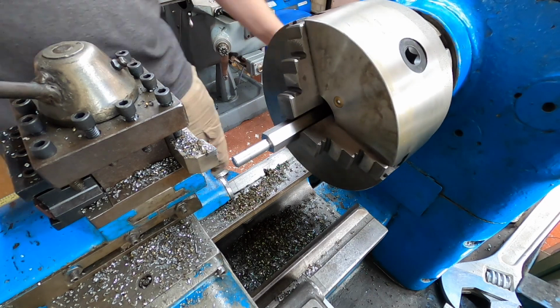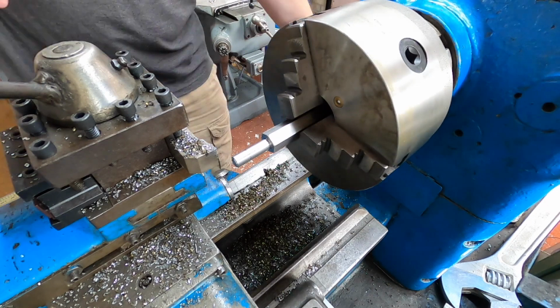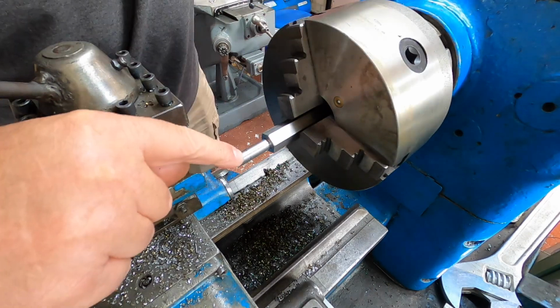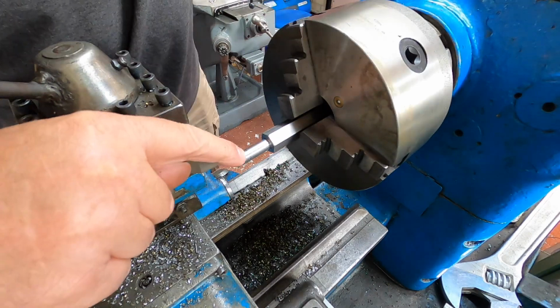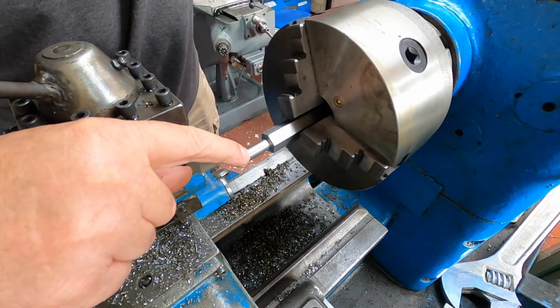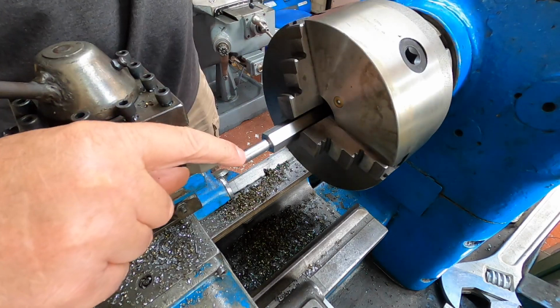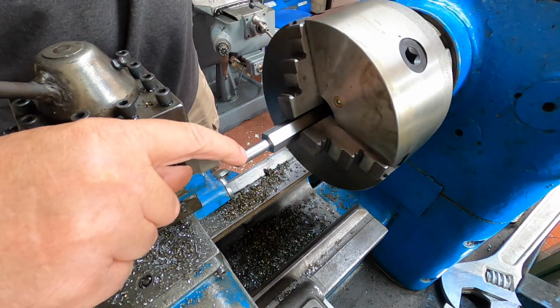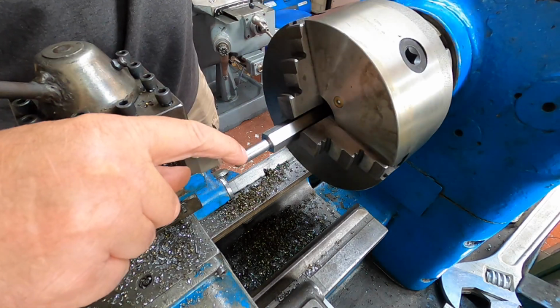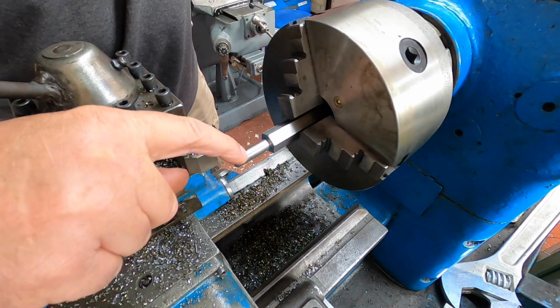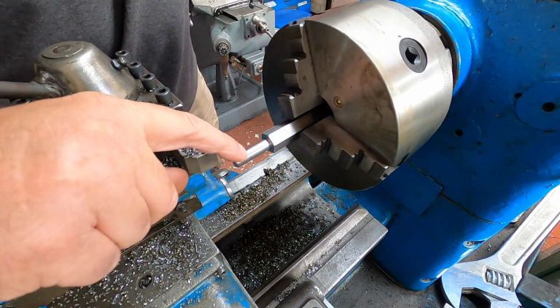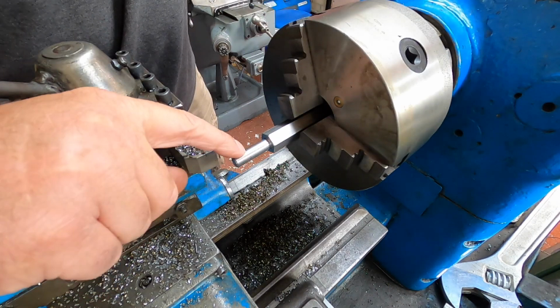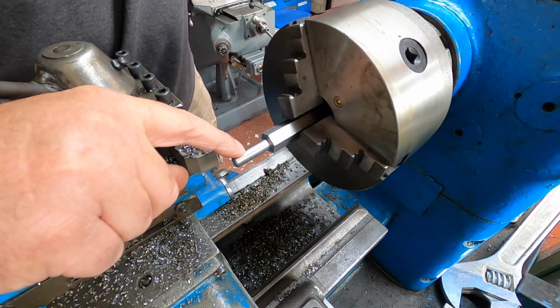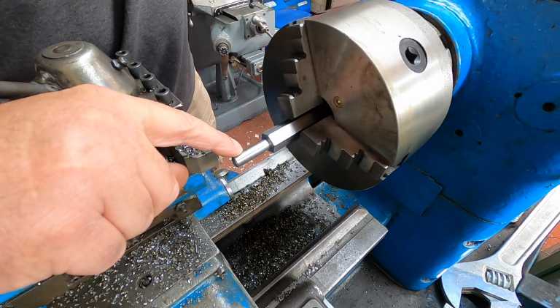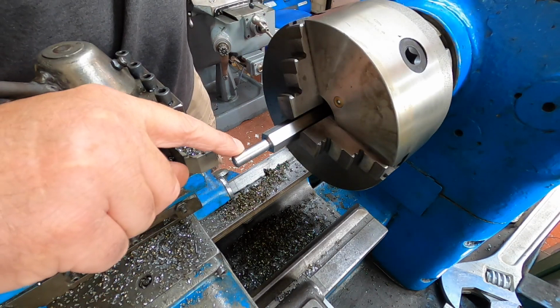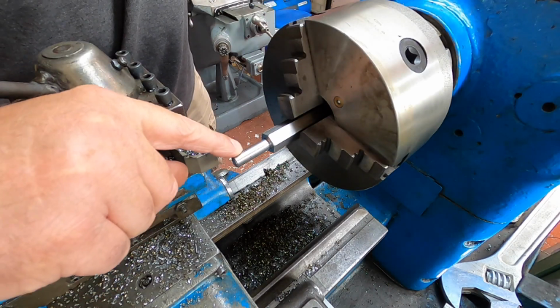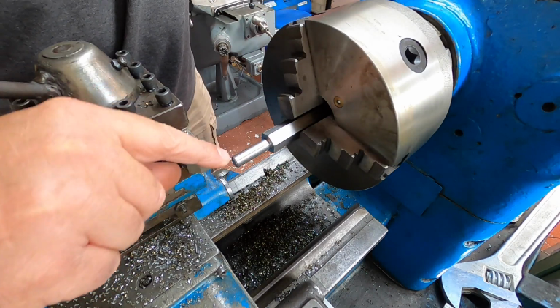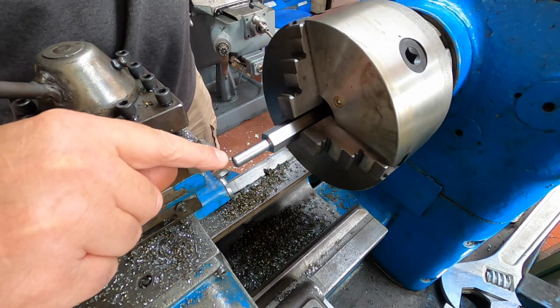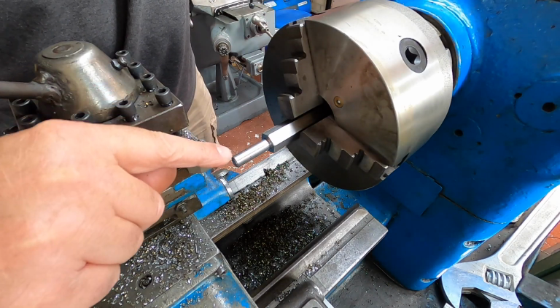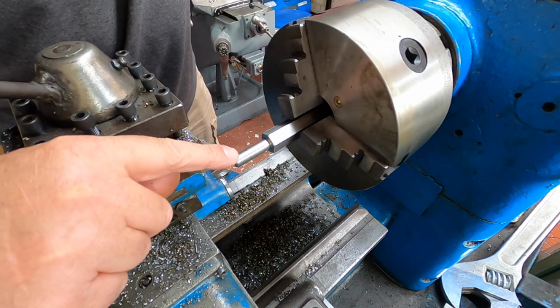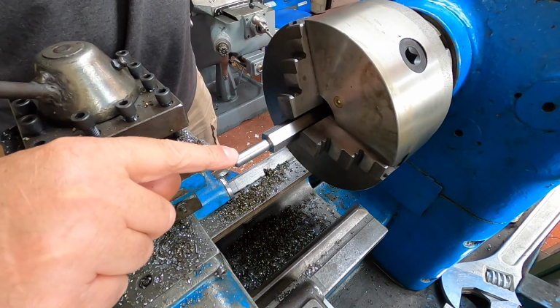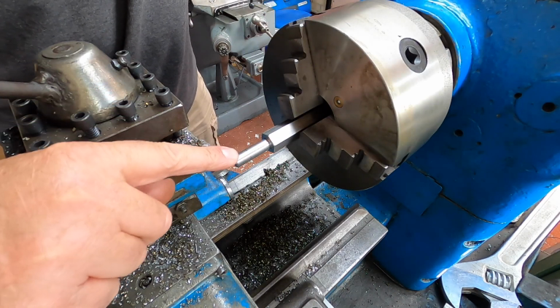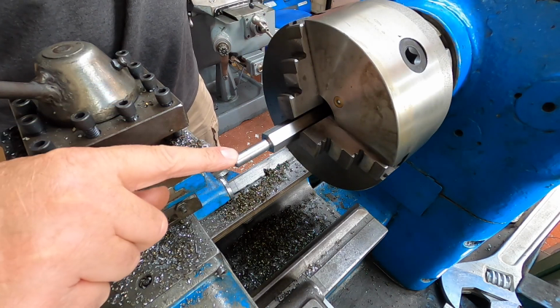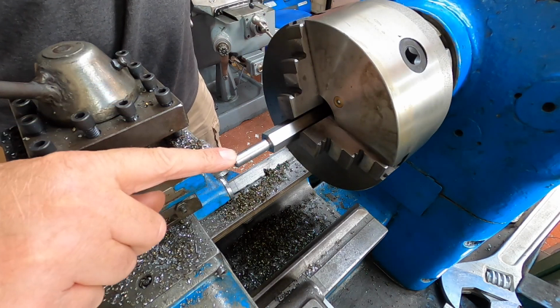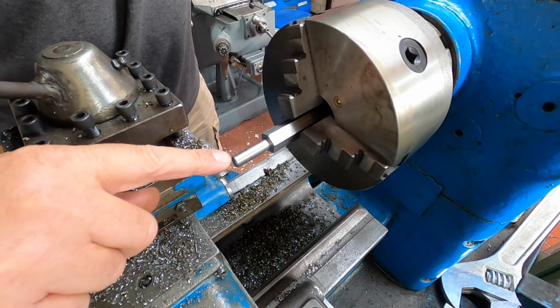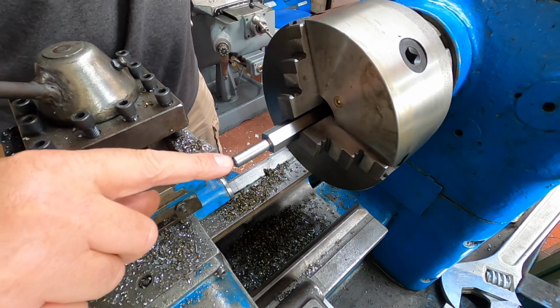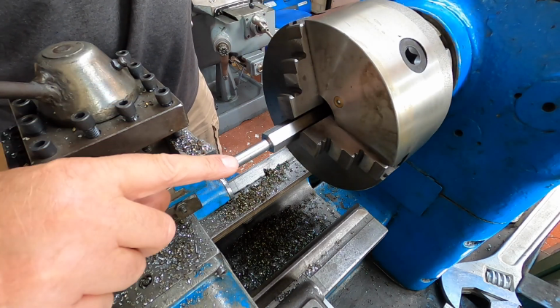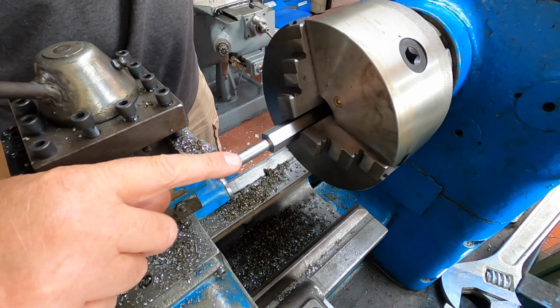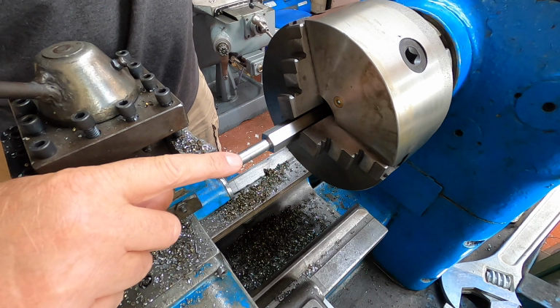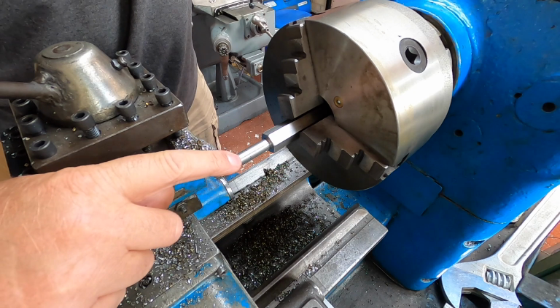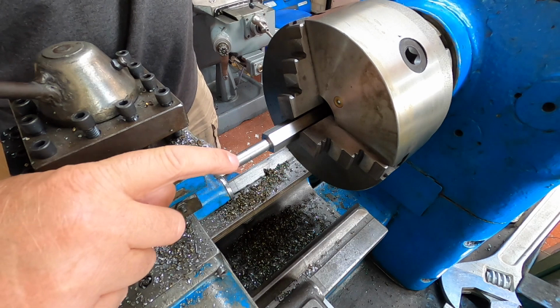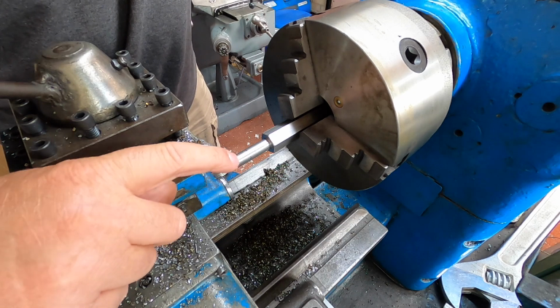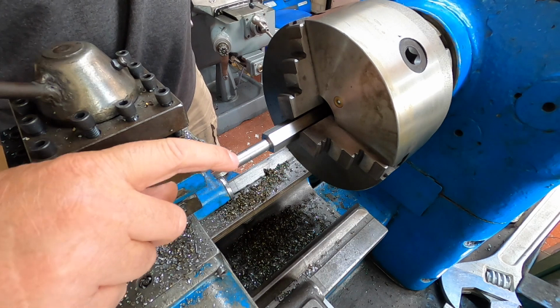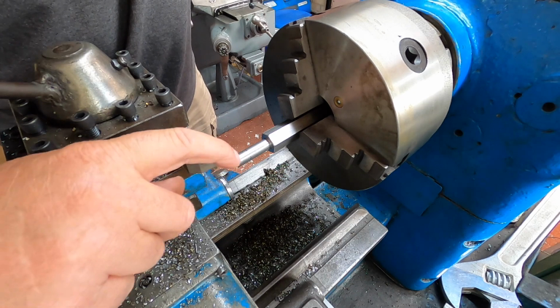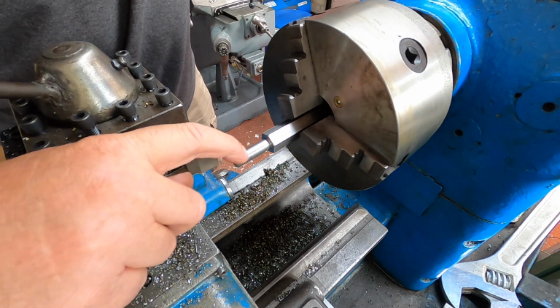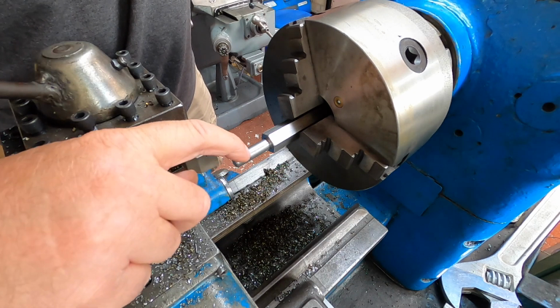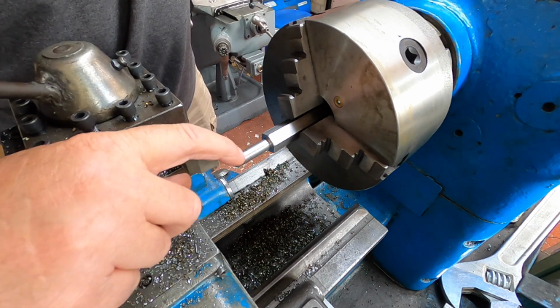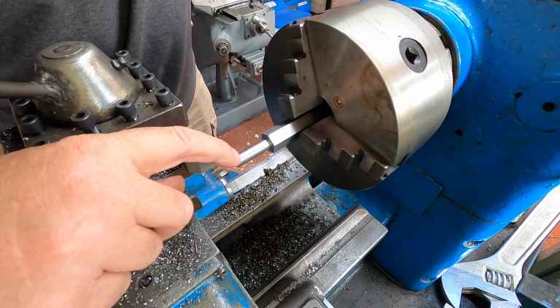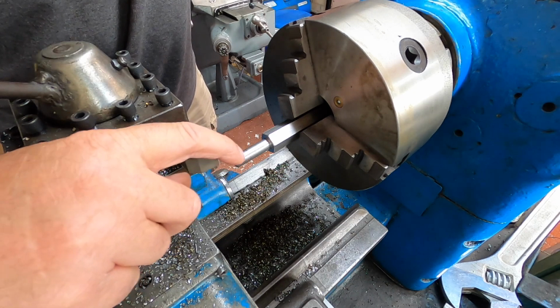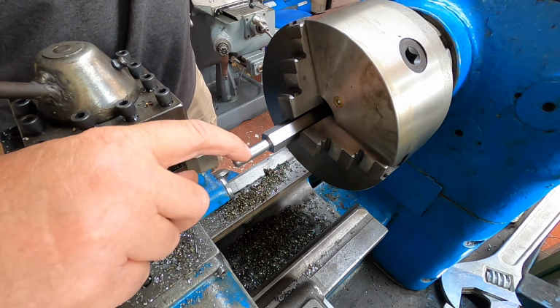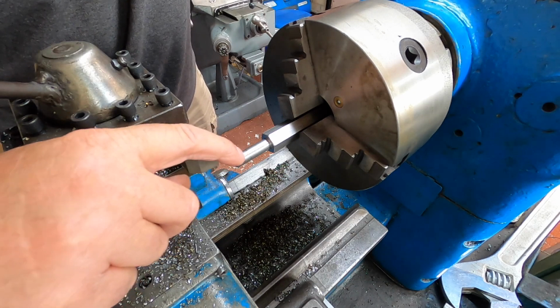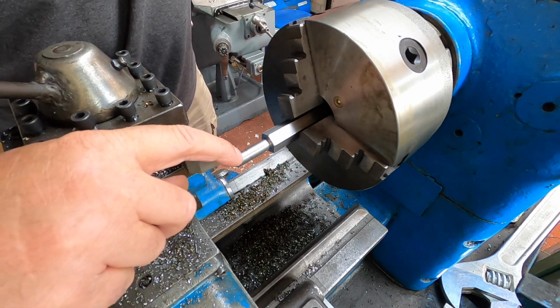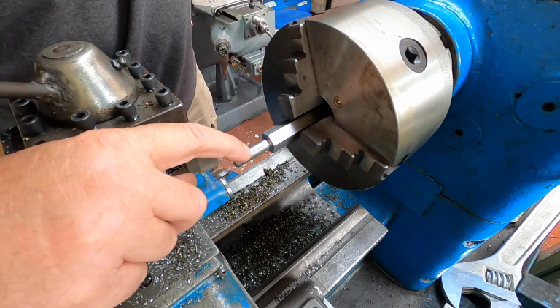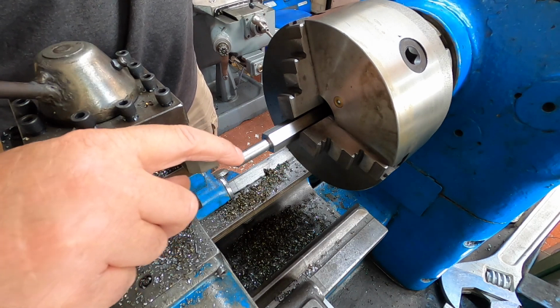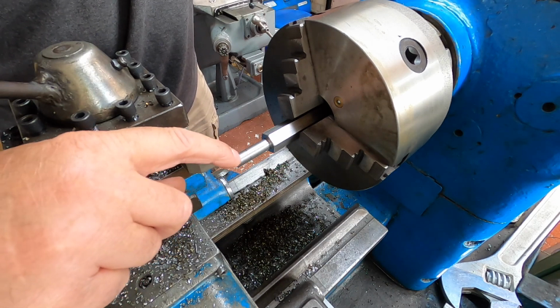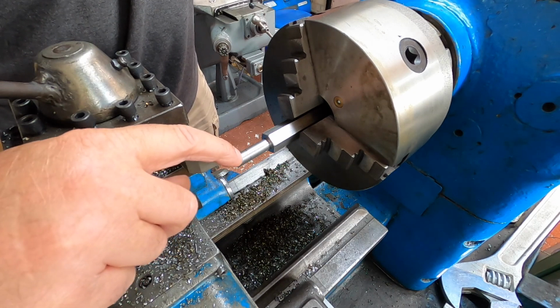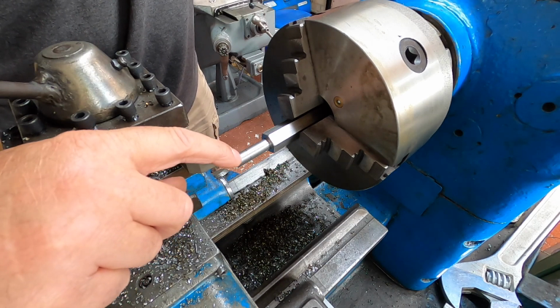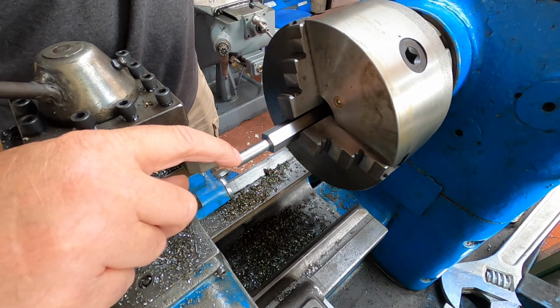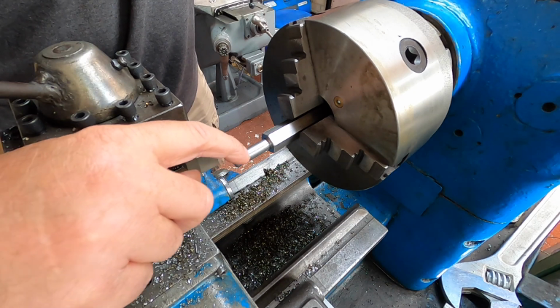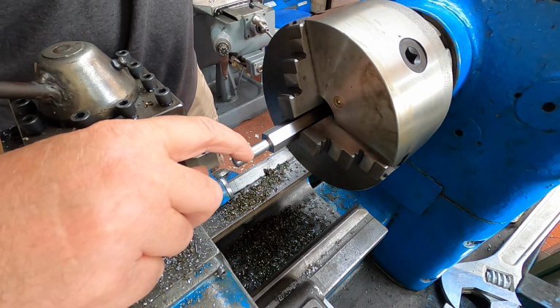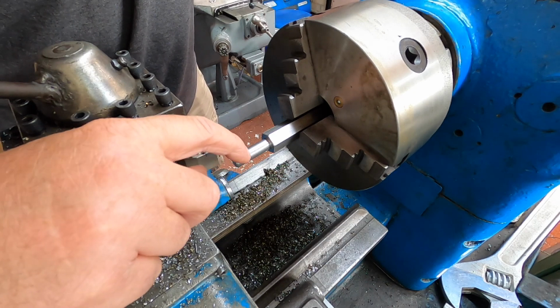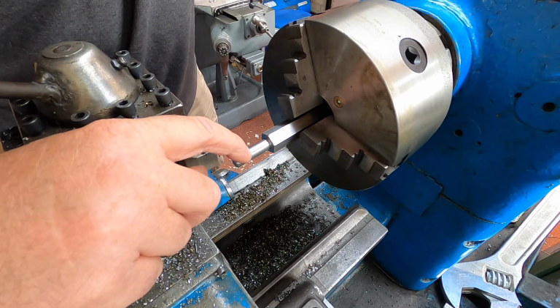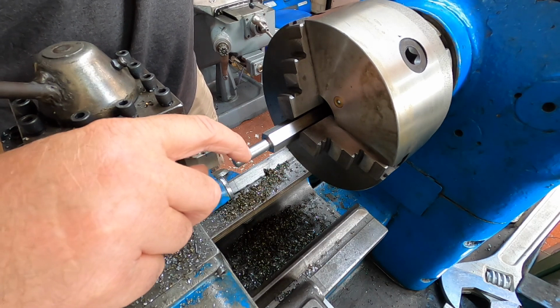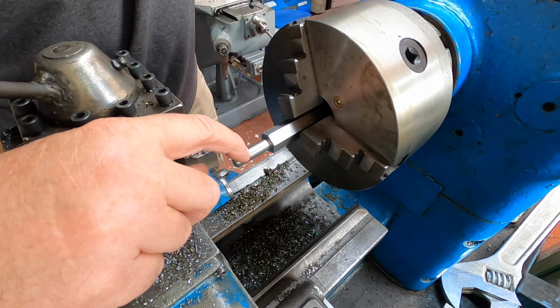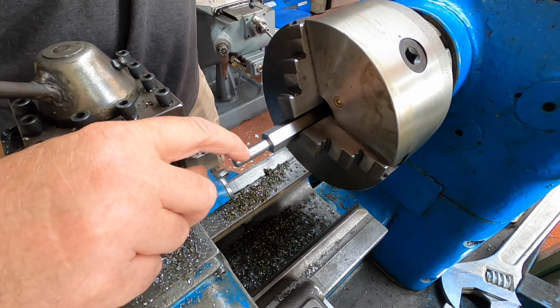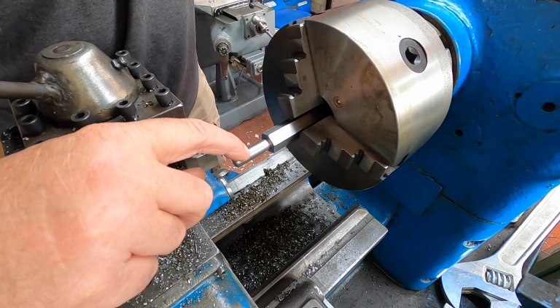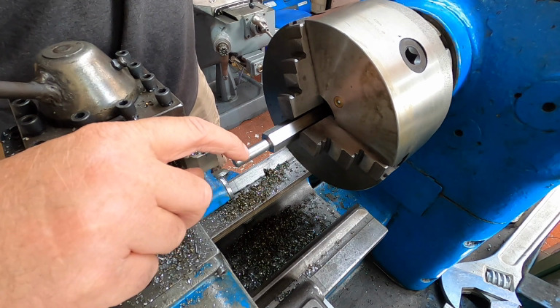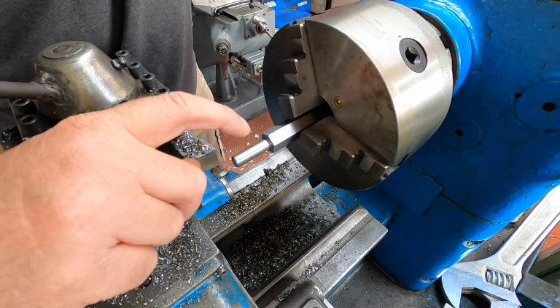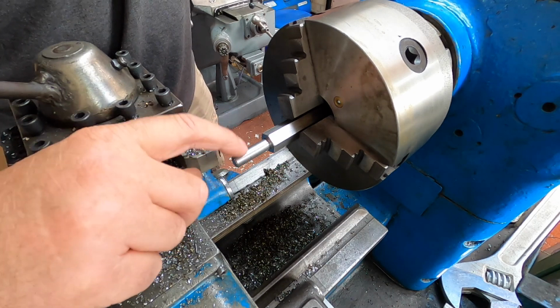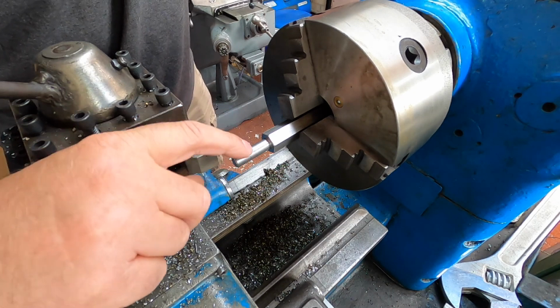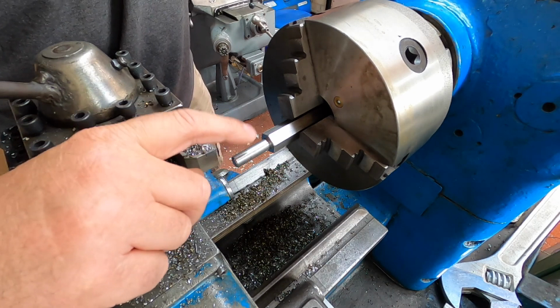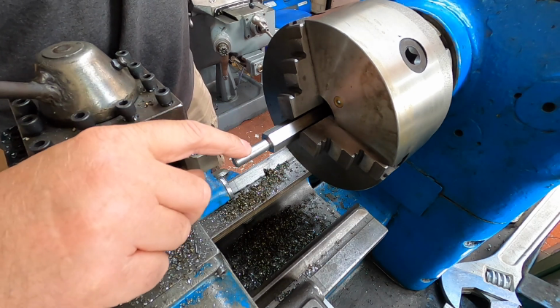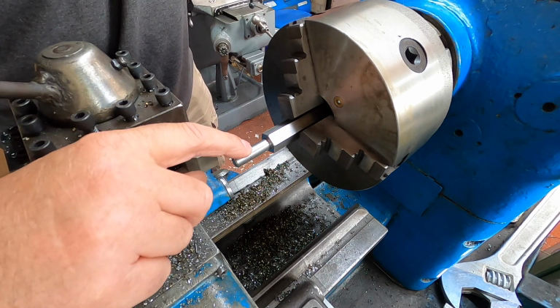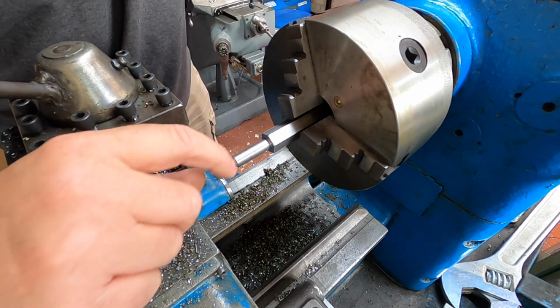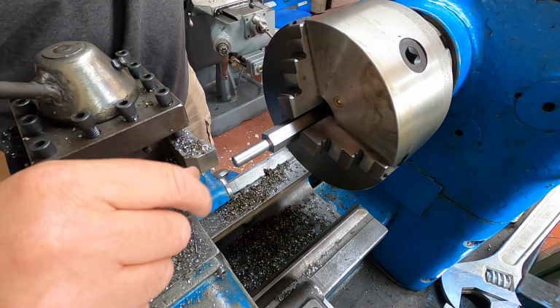That little line you just saw me put in there — that is so when I put the thread on, I know where I want the thread to stop.